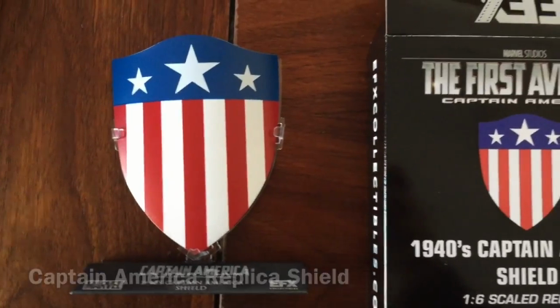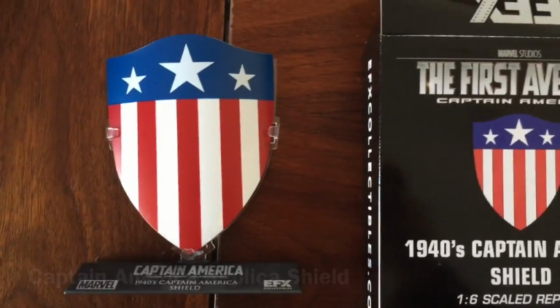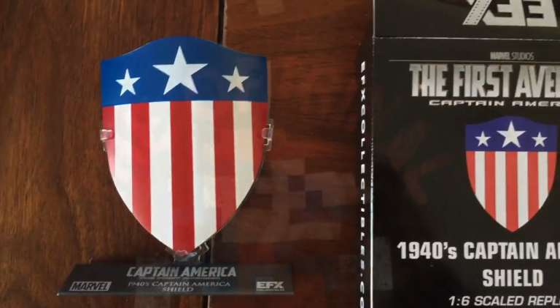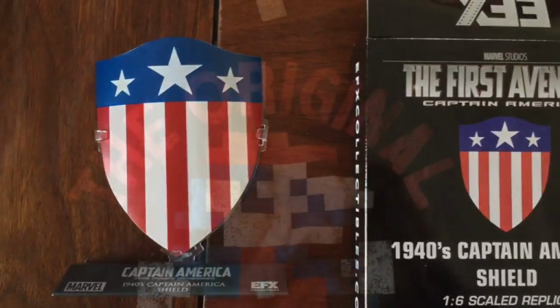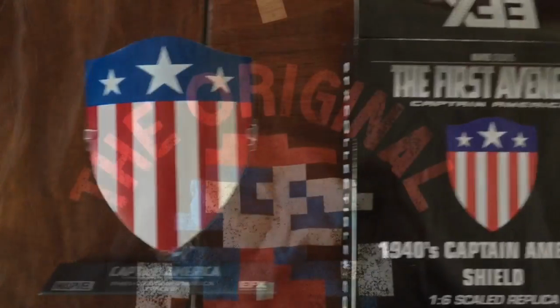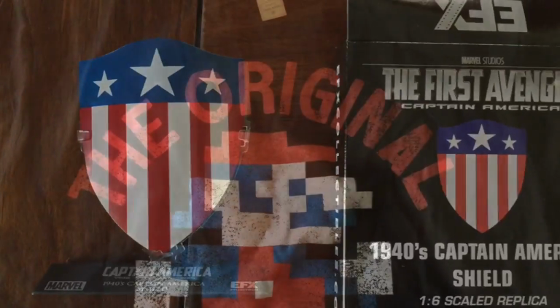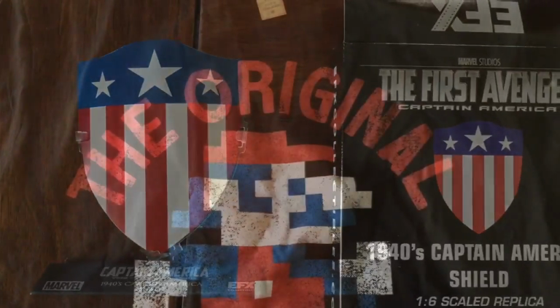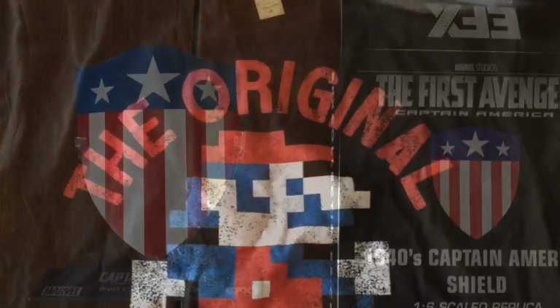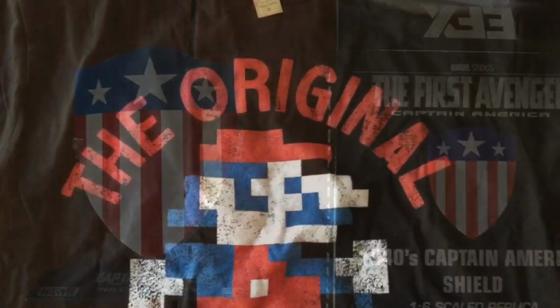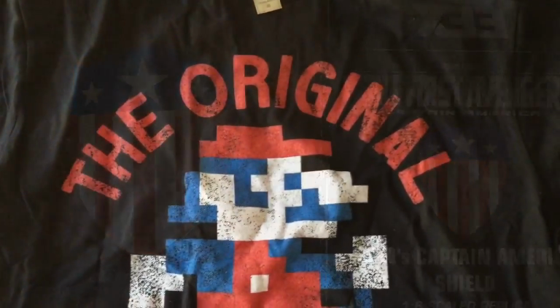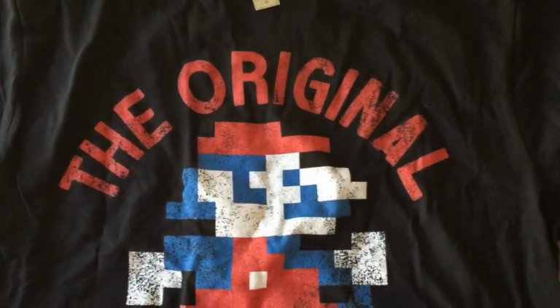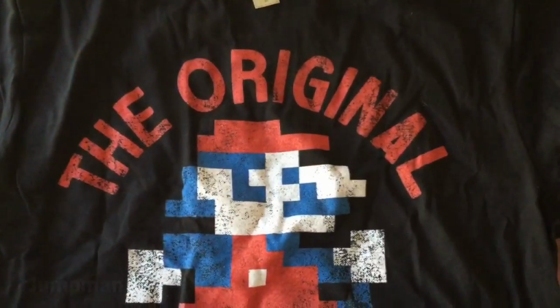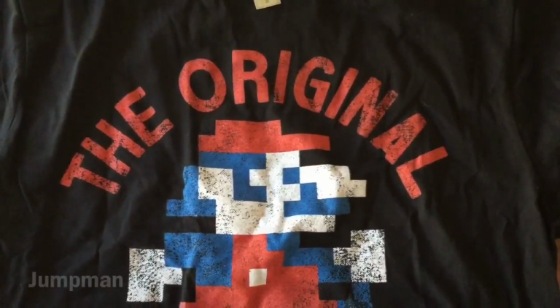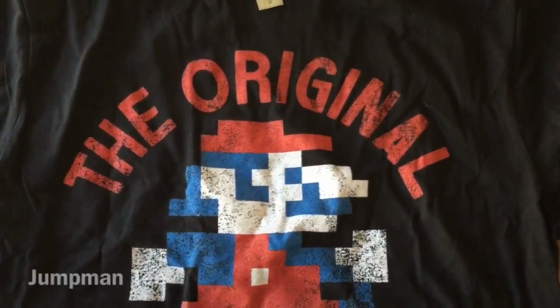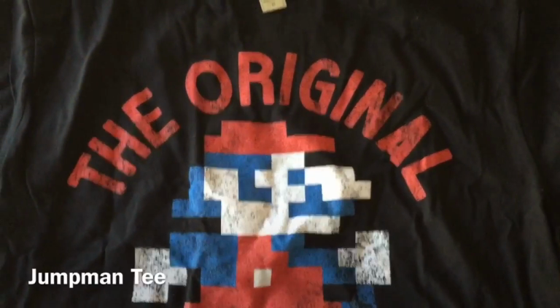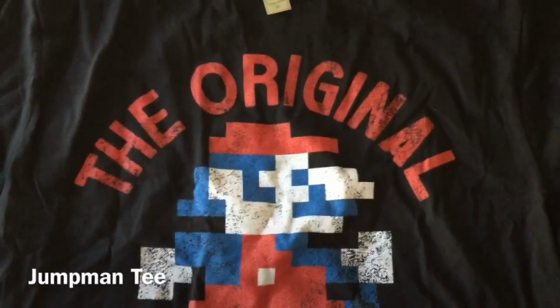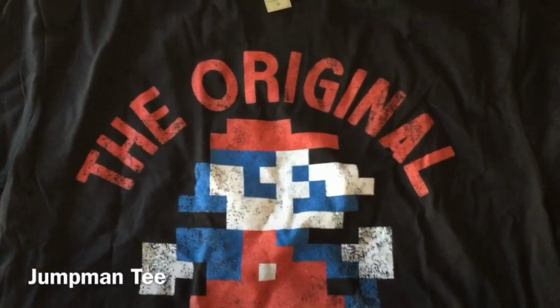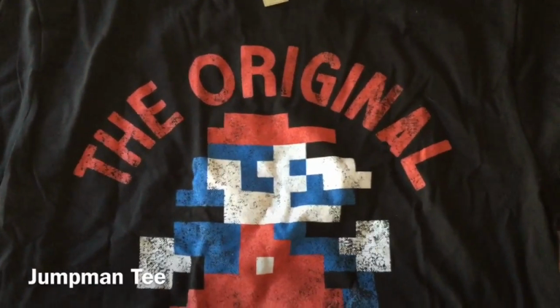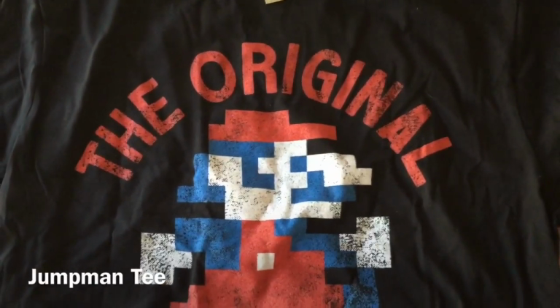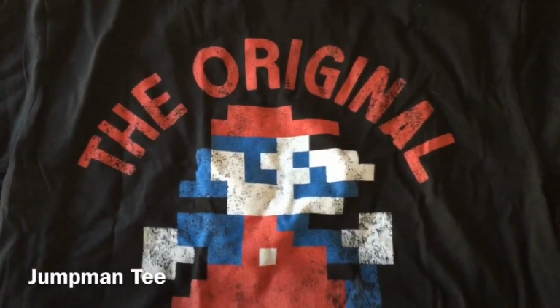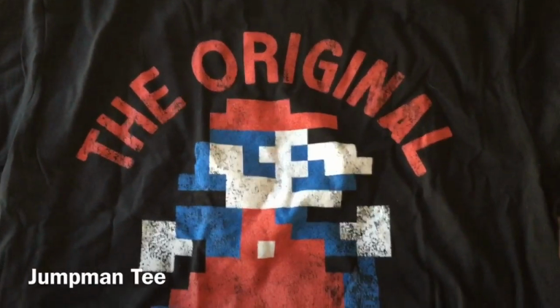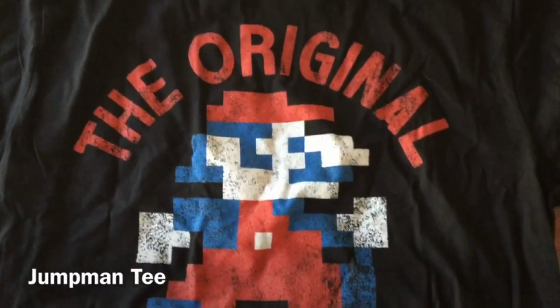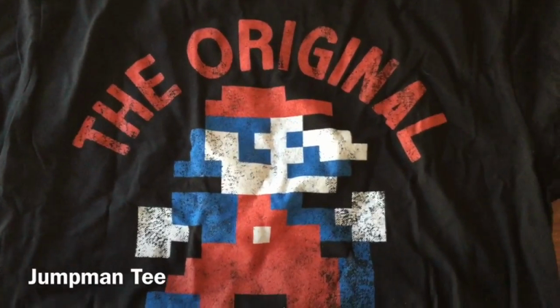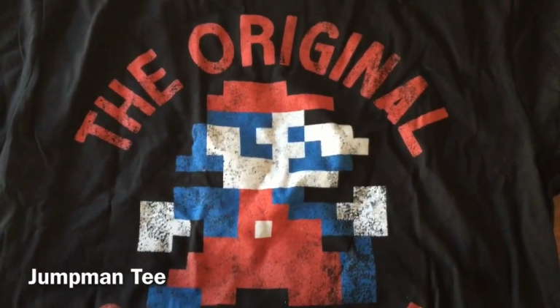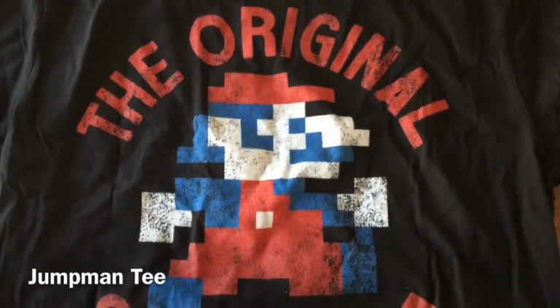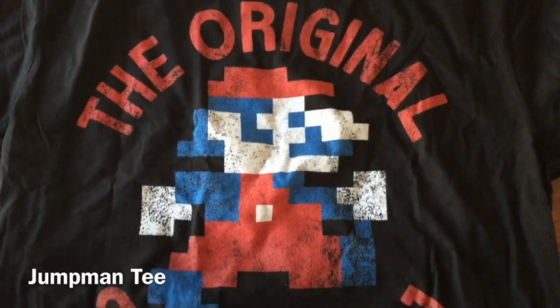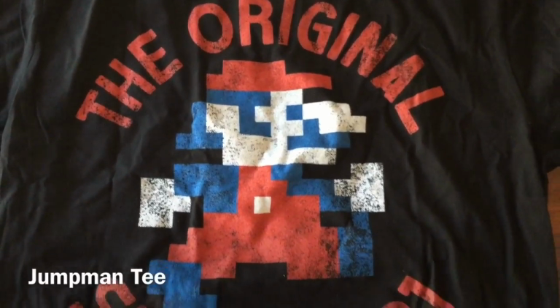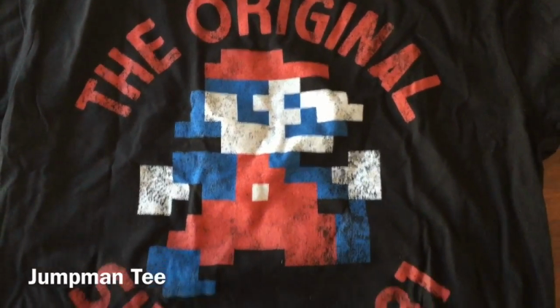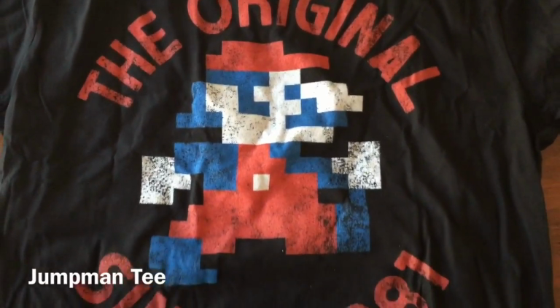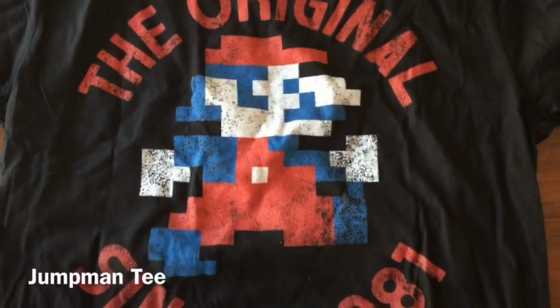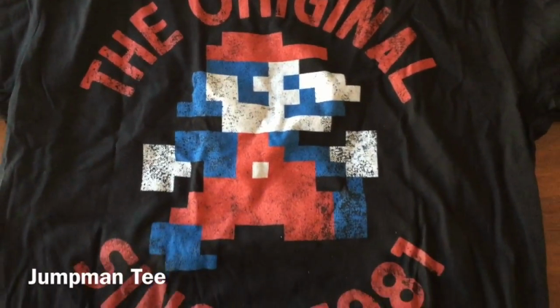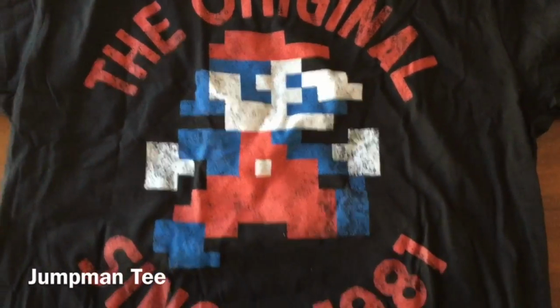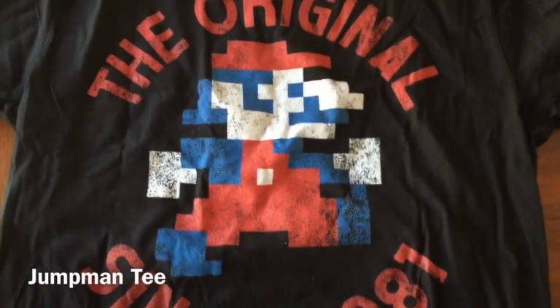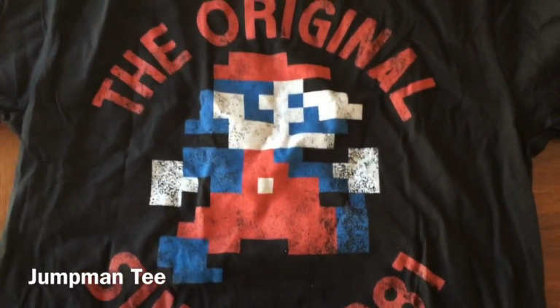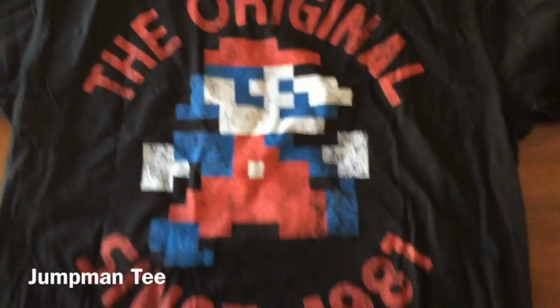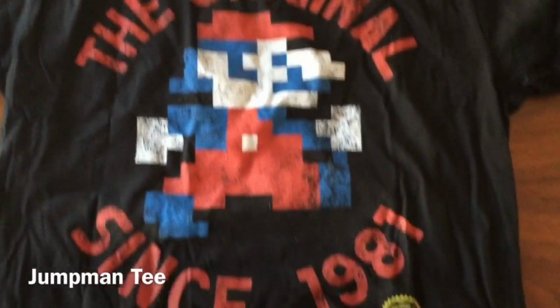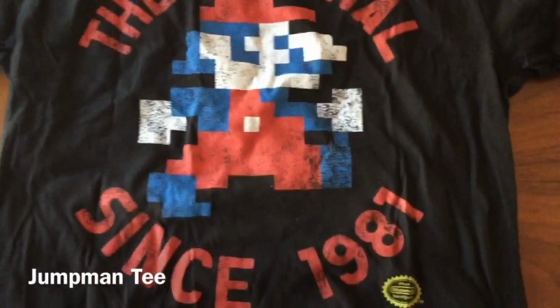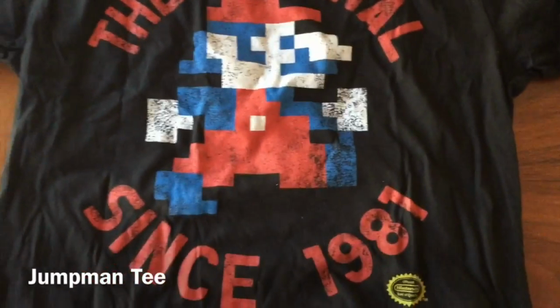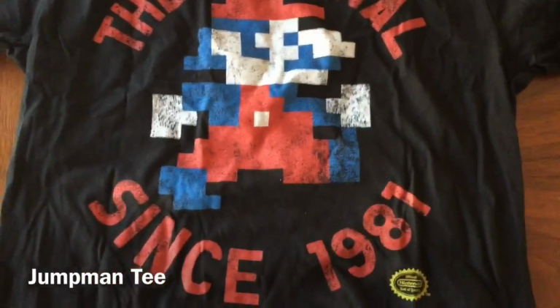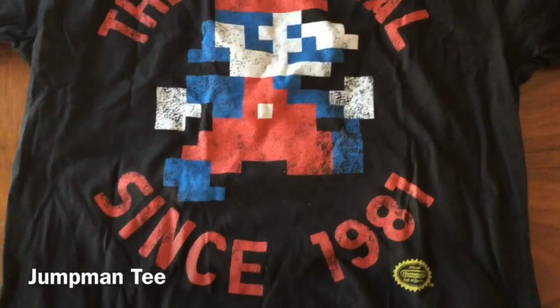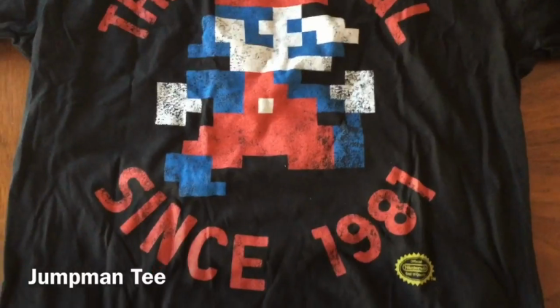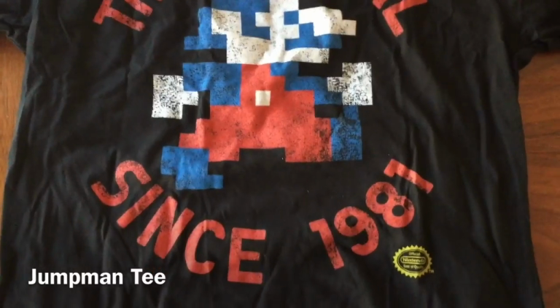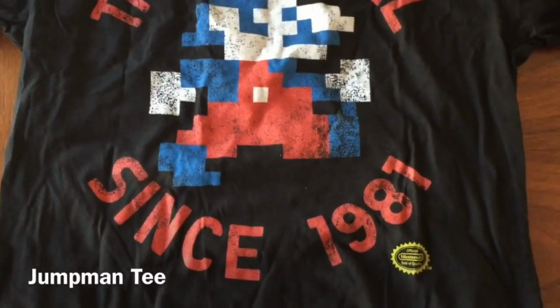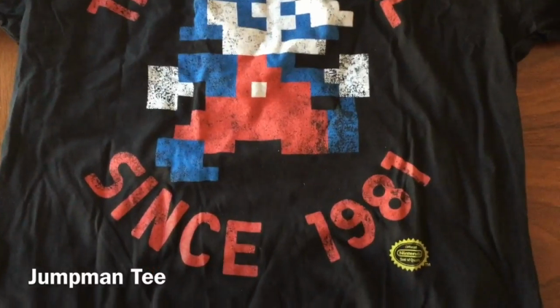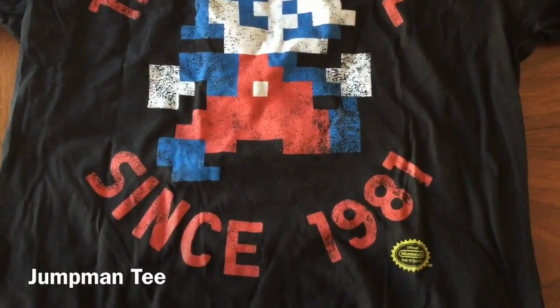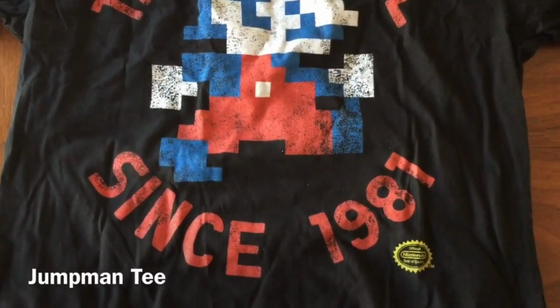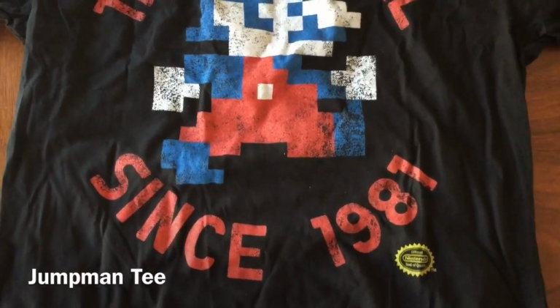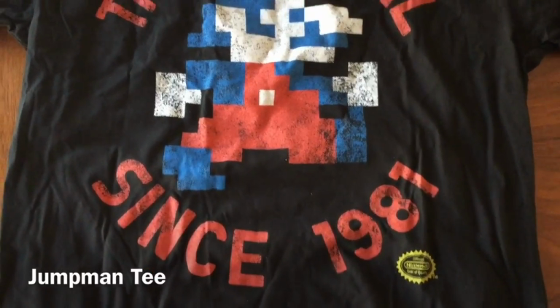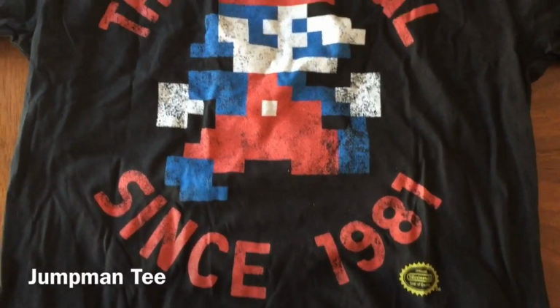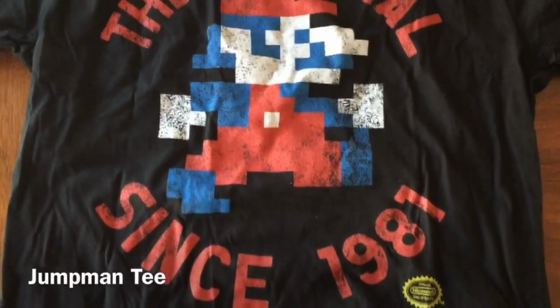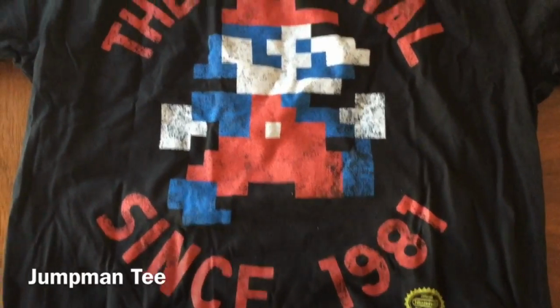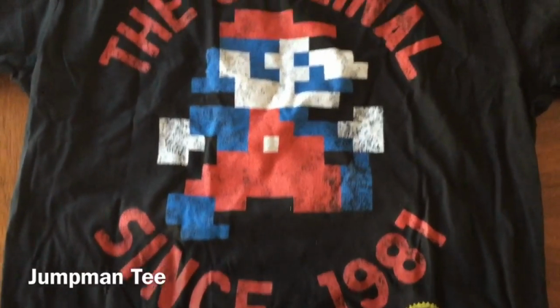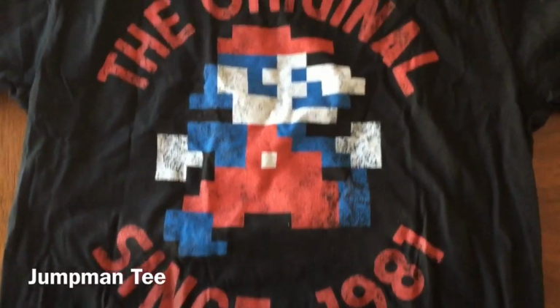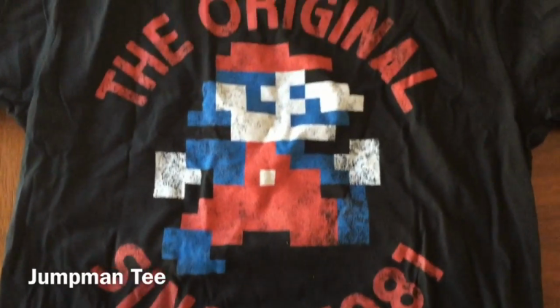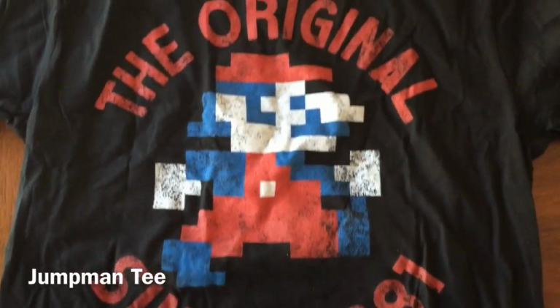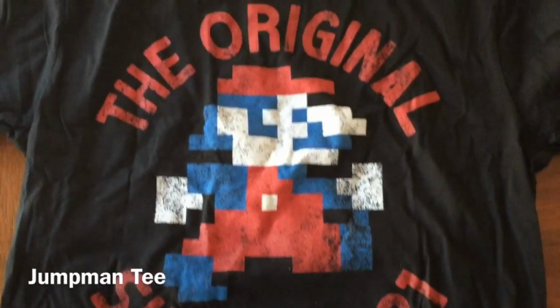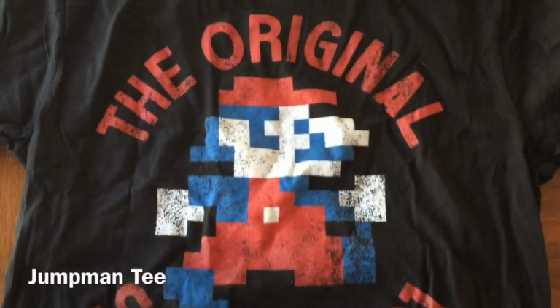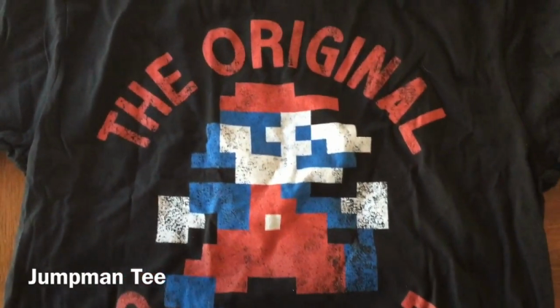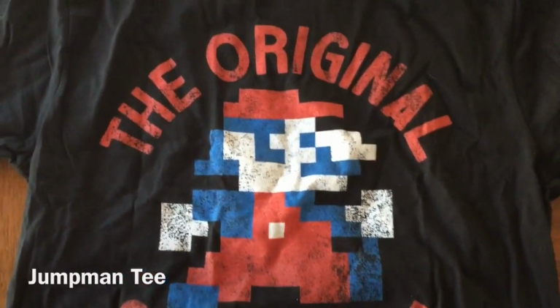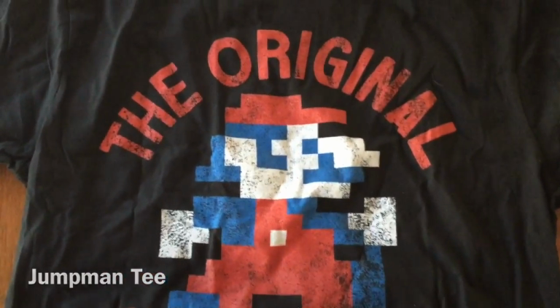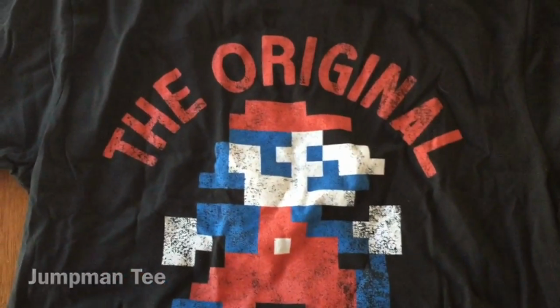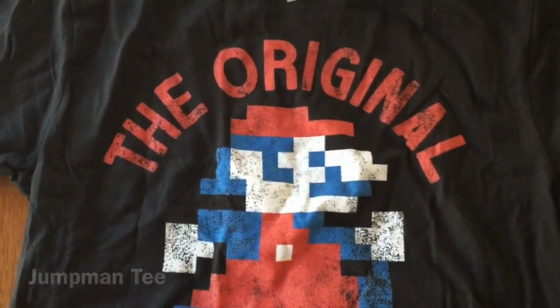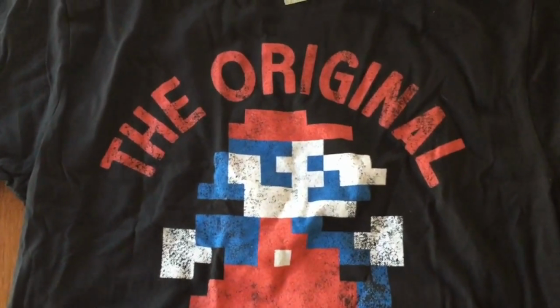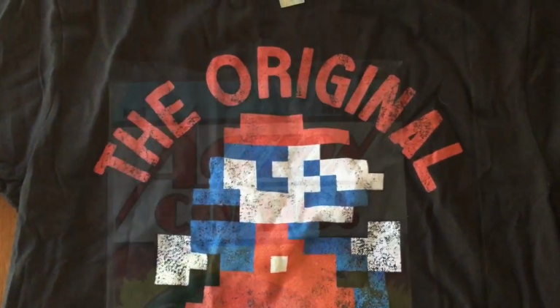Really like it. Here we have a Nintendo Mario — the original since 1981 — t-shirt. Official merchandise from Nintendo.